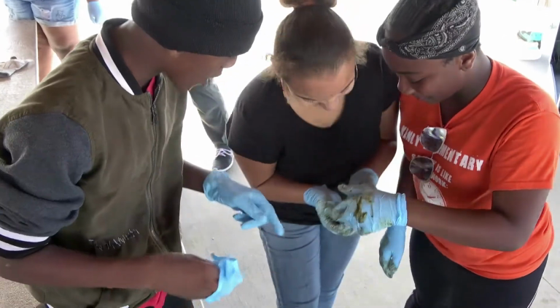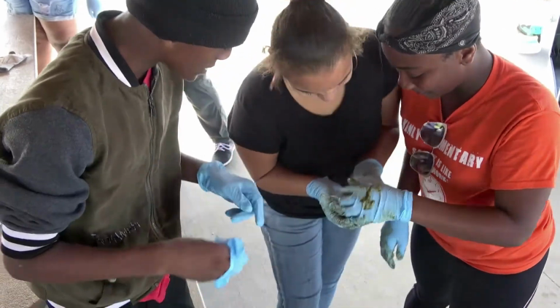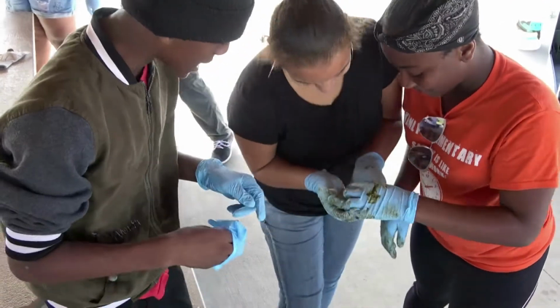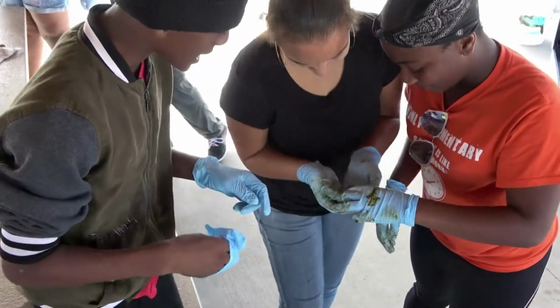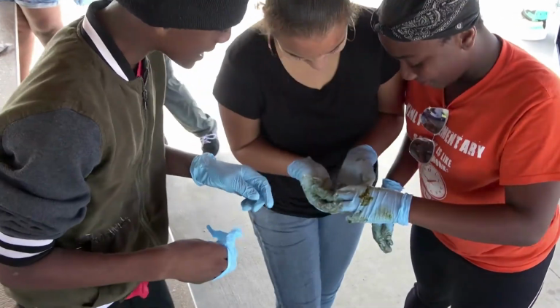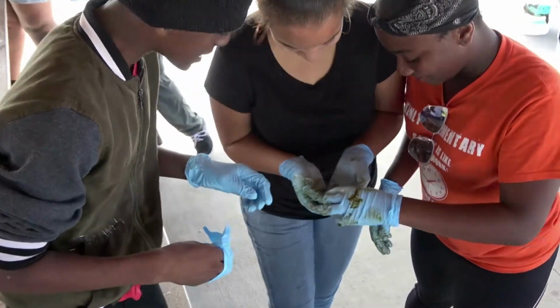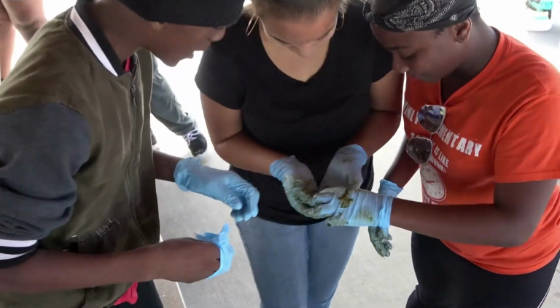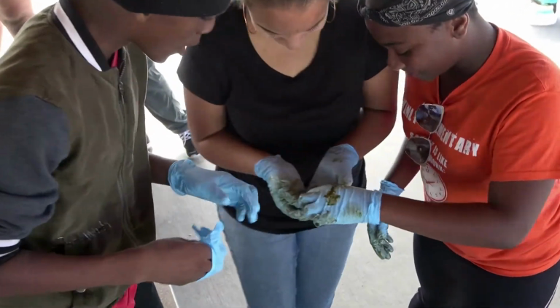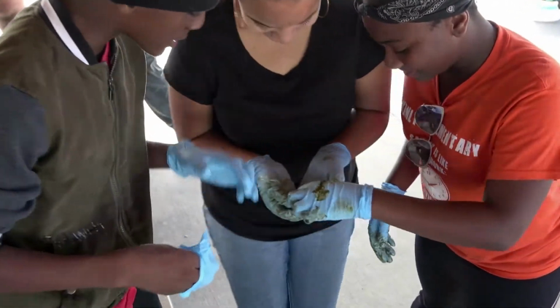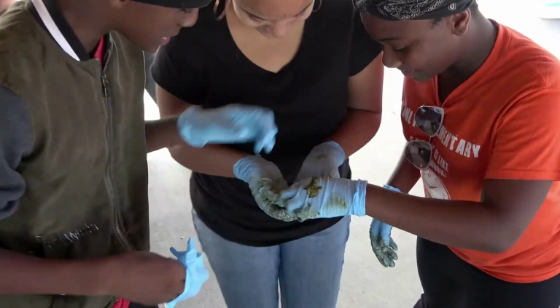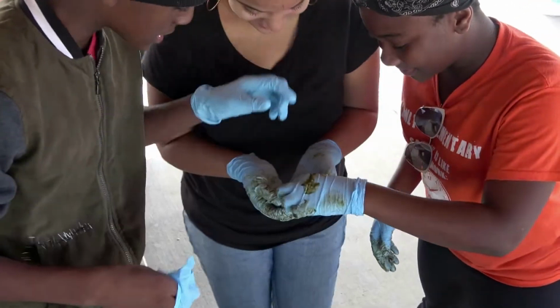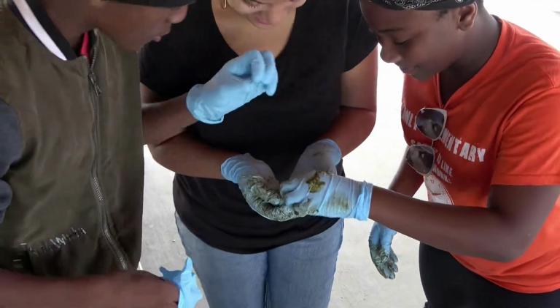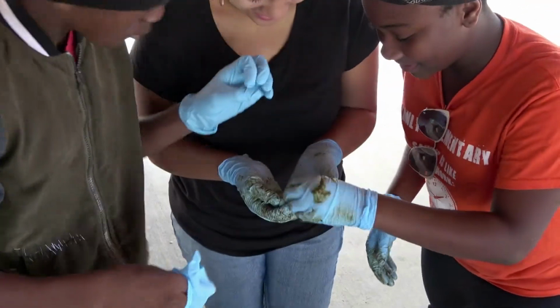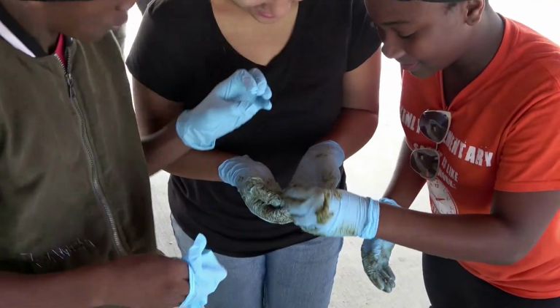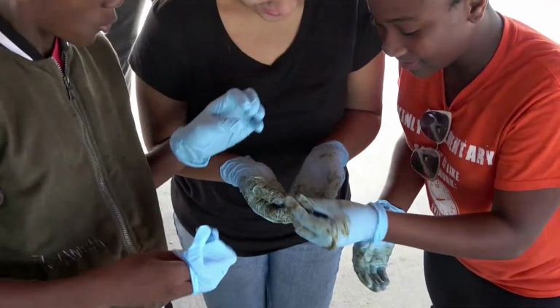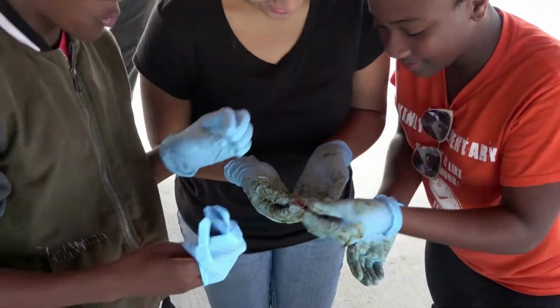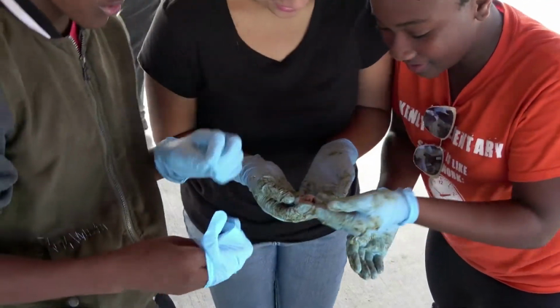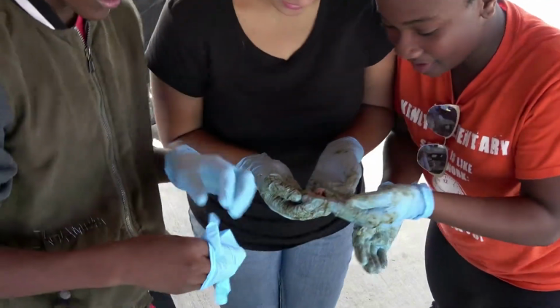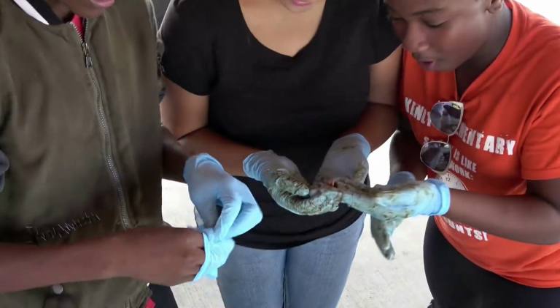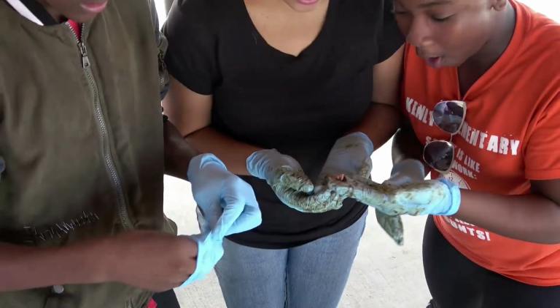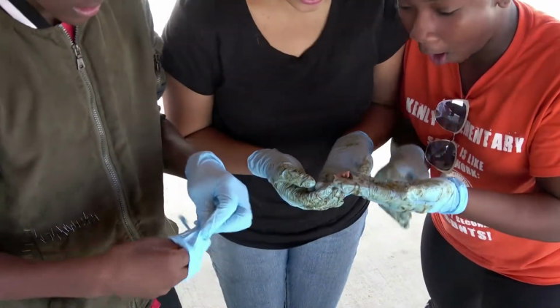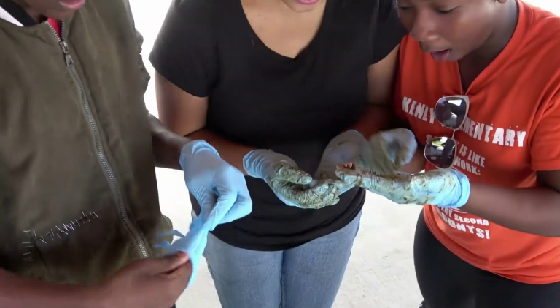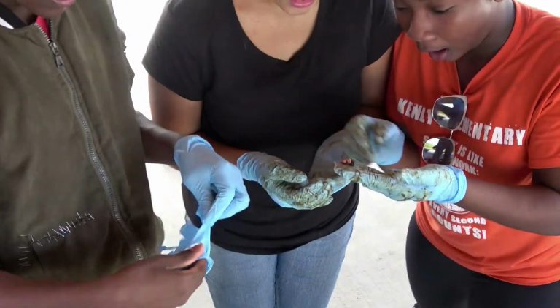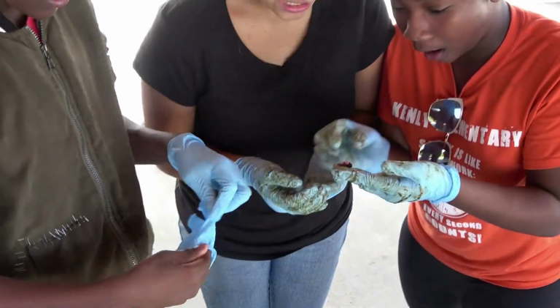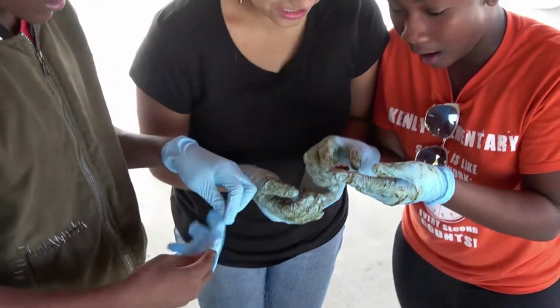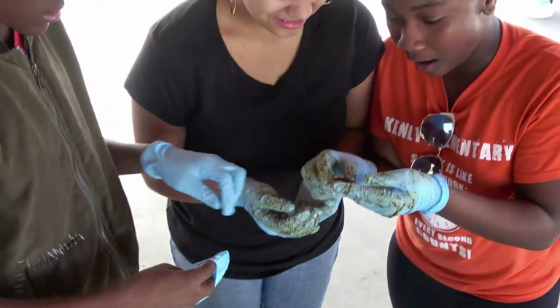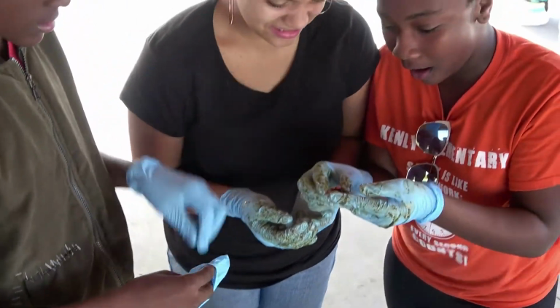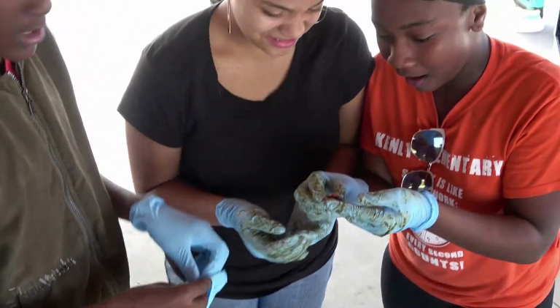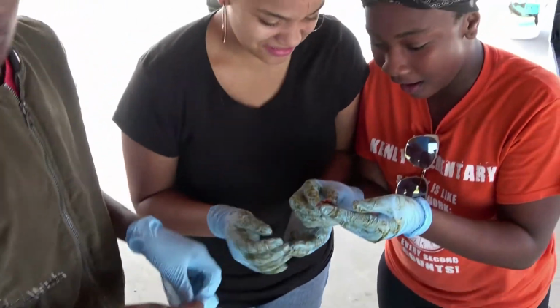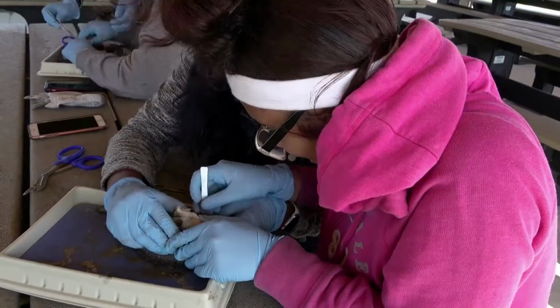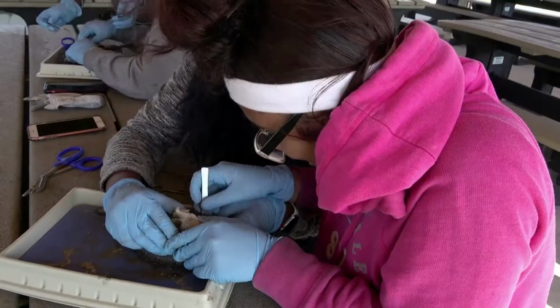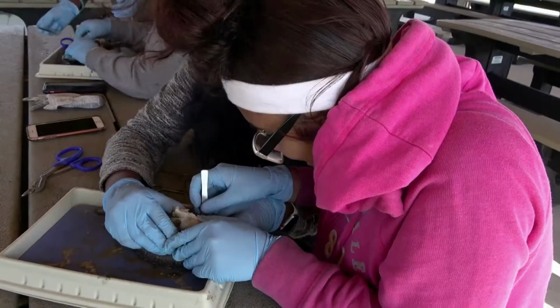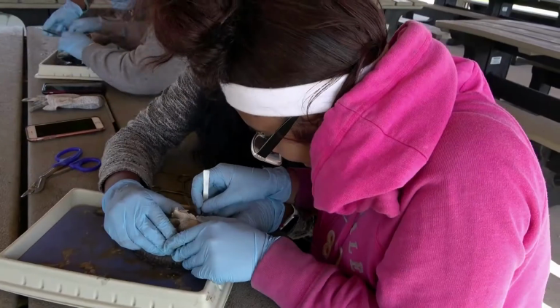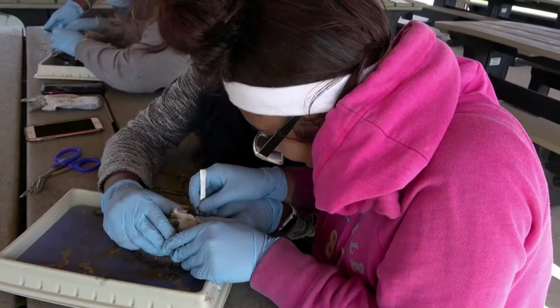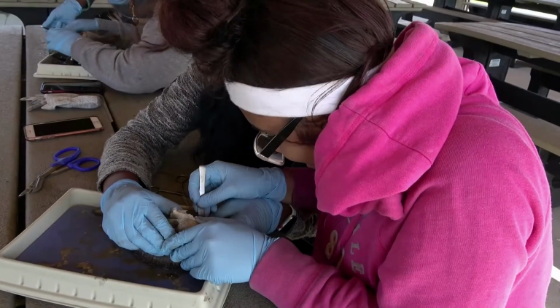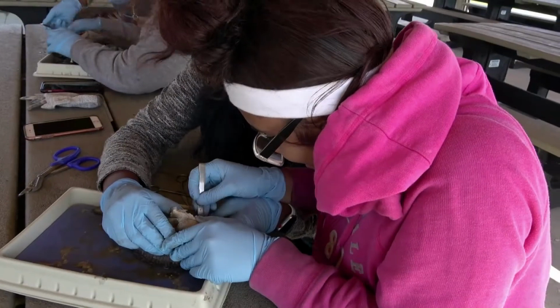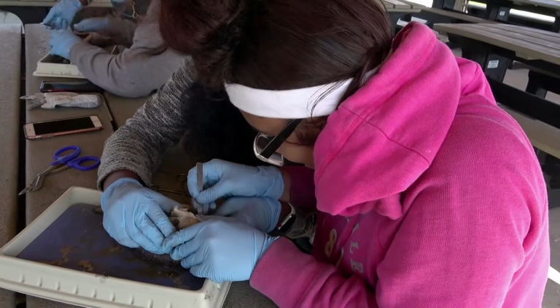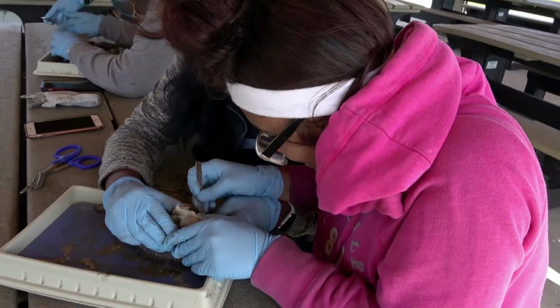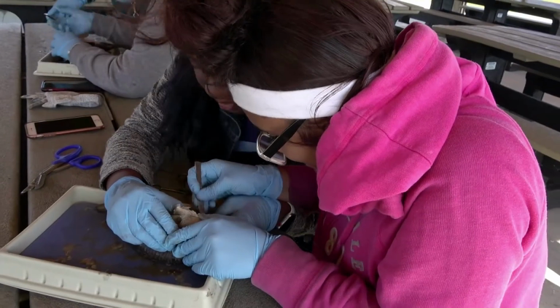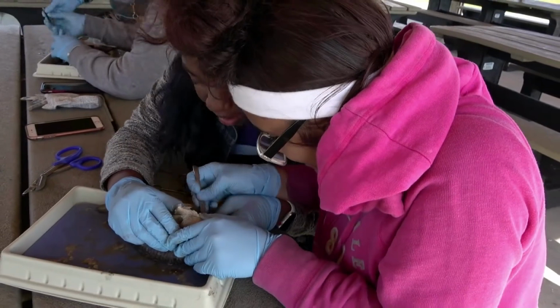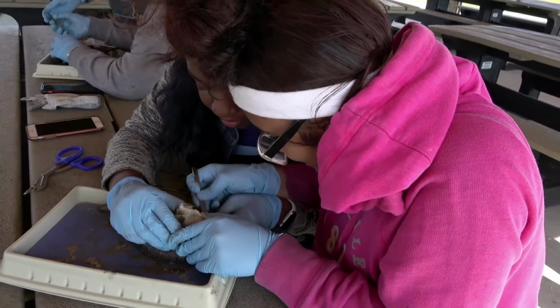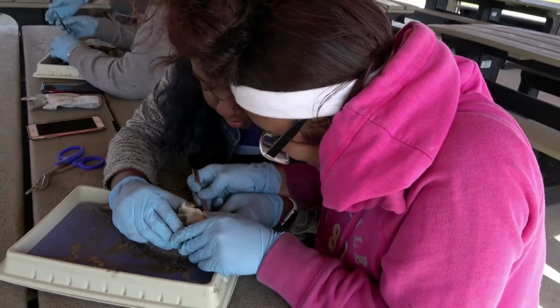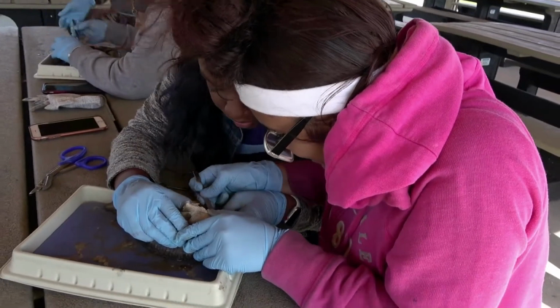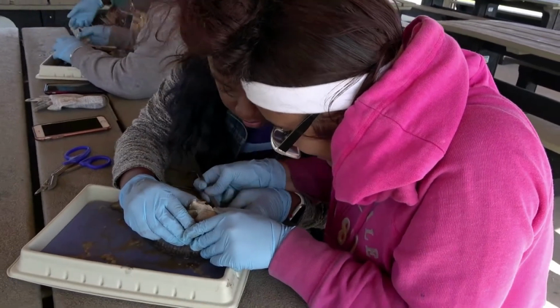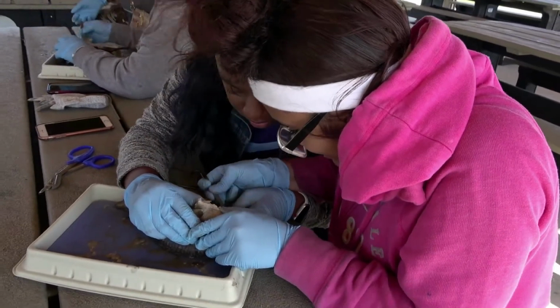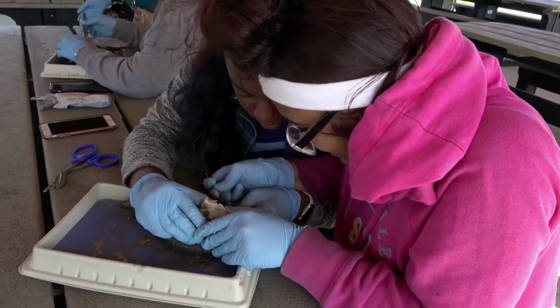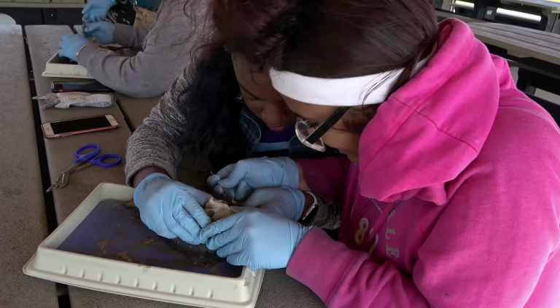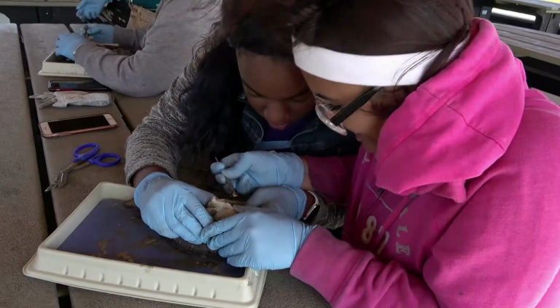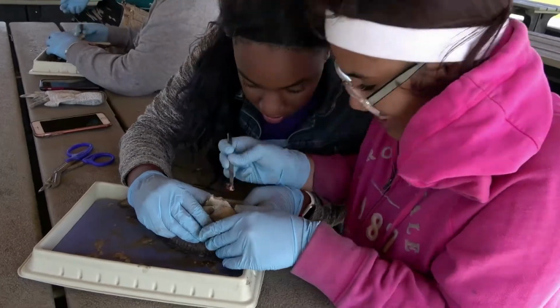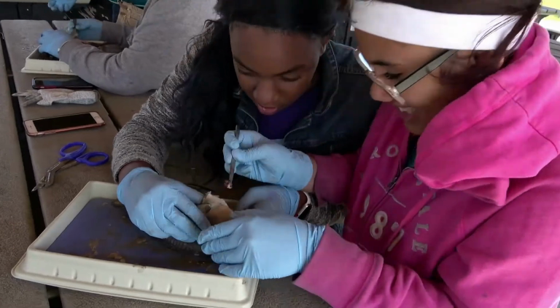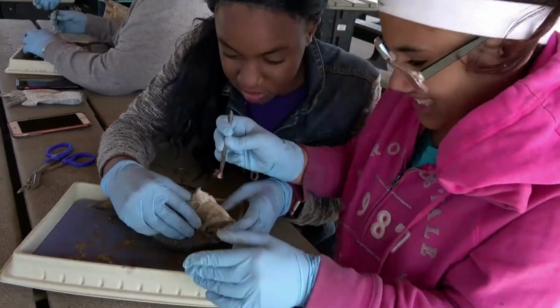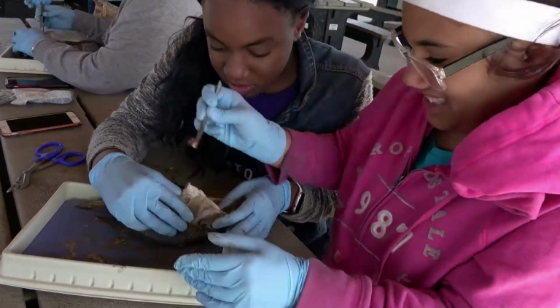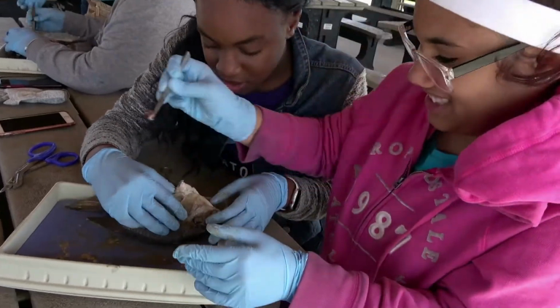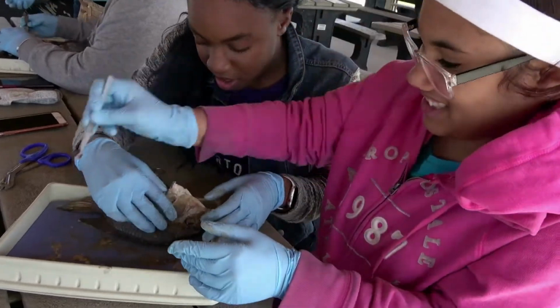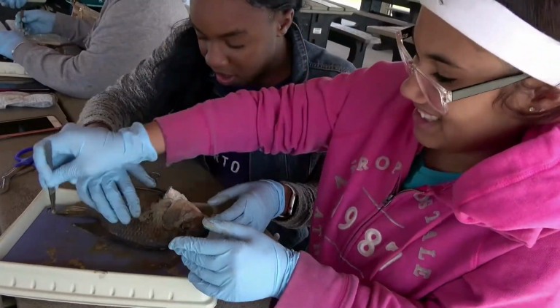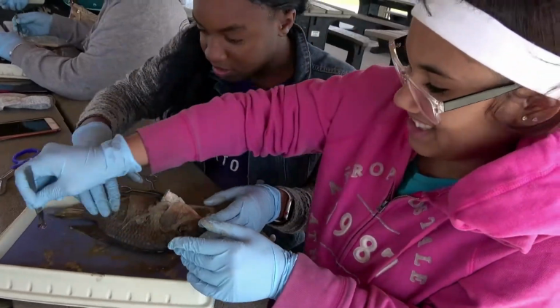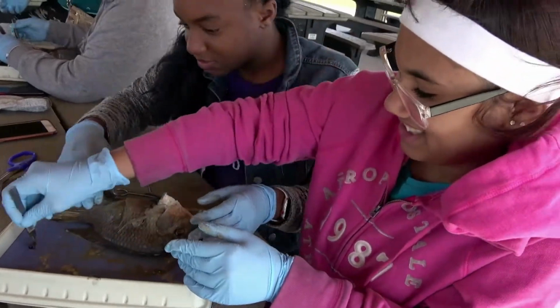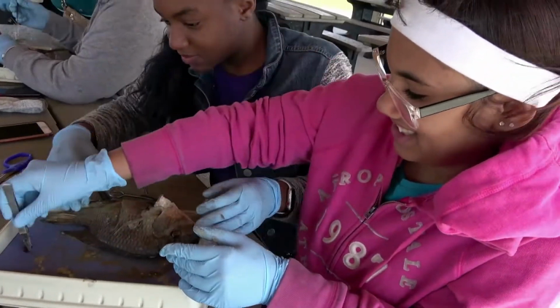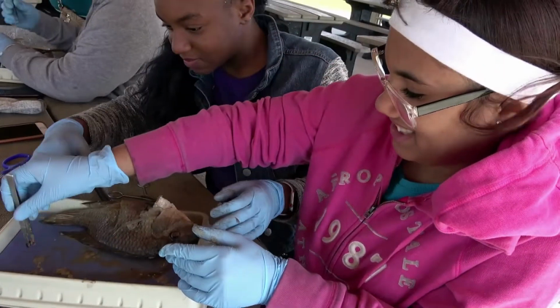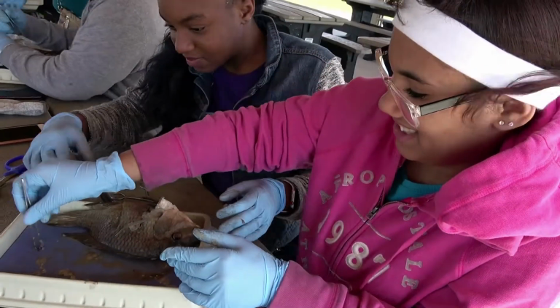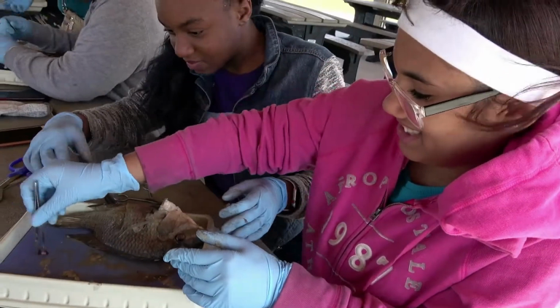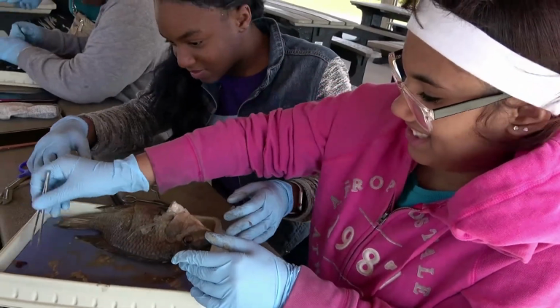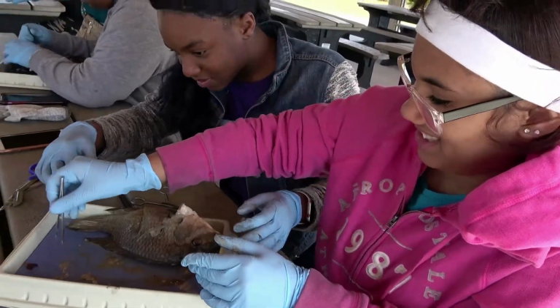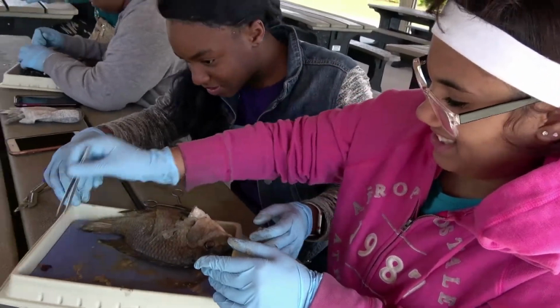This fish's heart is actually quite tiny, as you can see here, and it's a two-chambered heart, unlike our four-chambered heart.